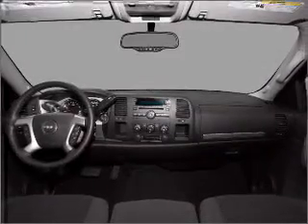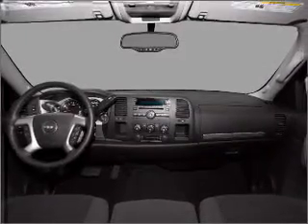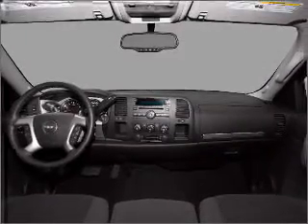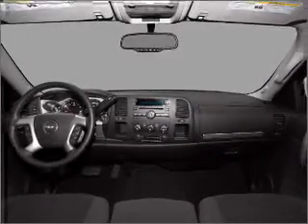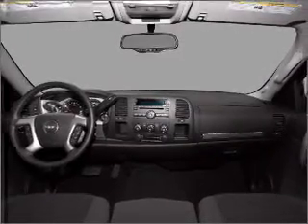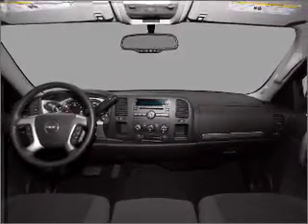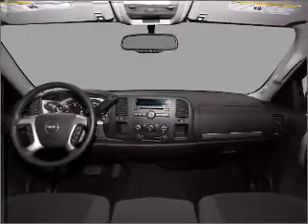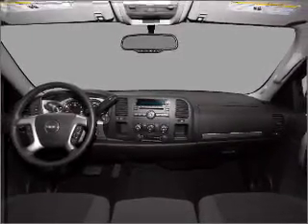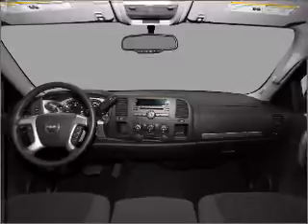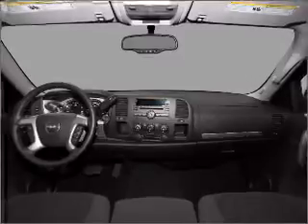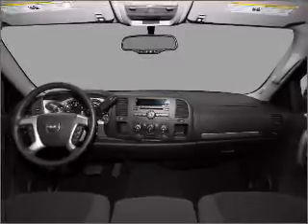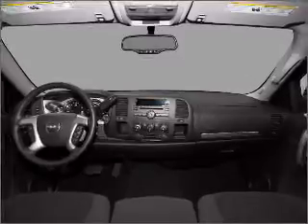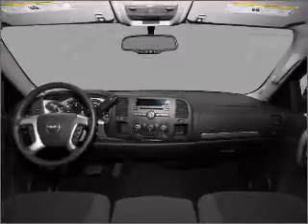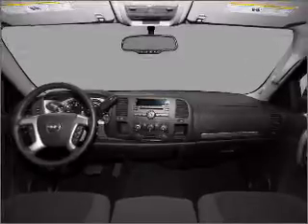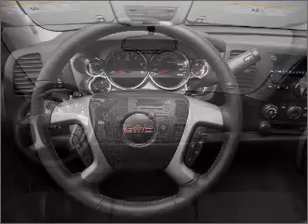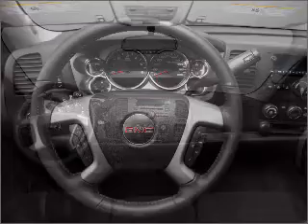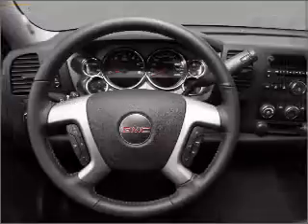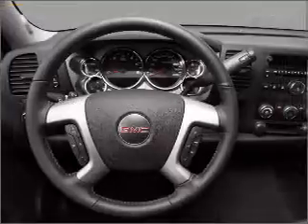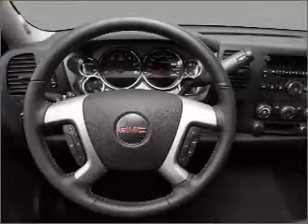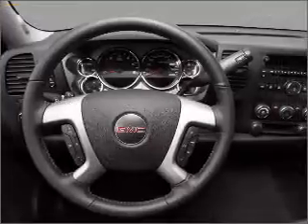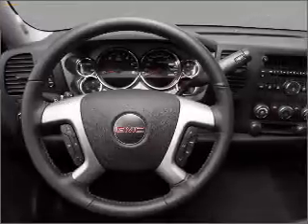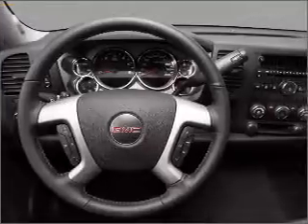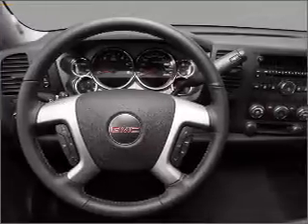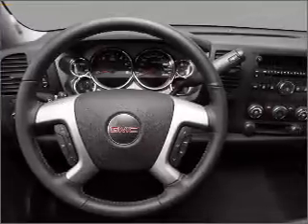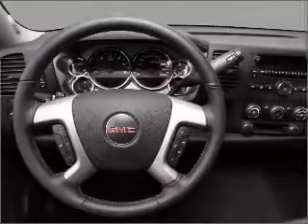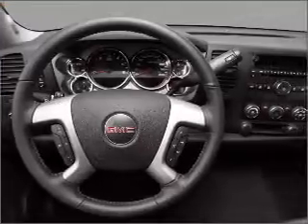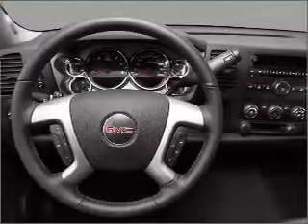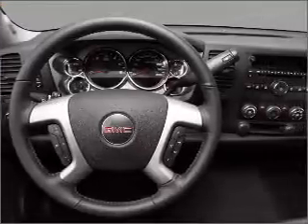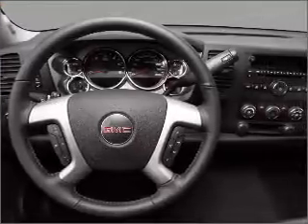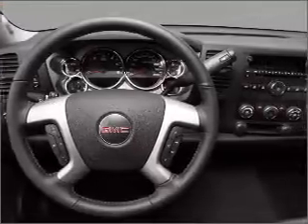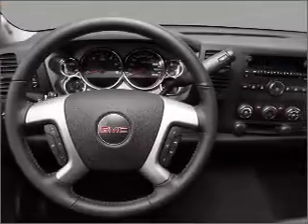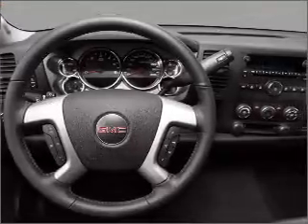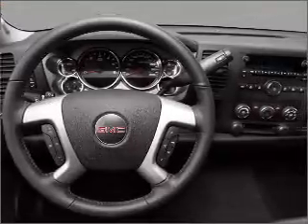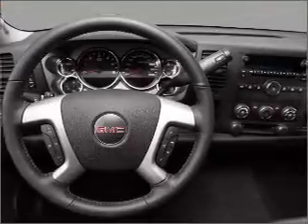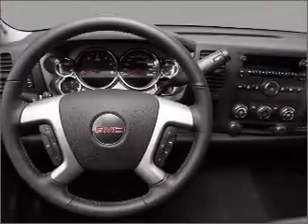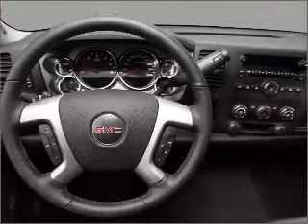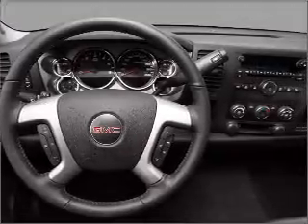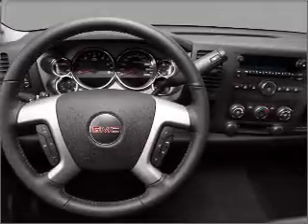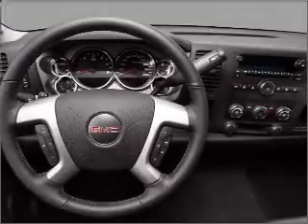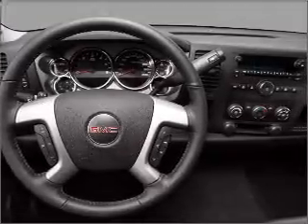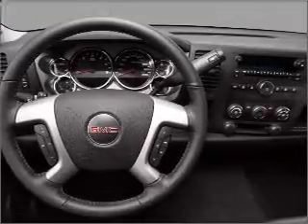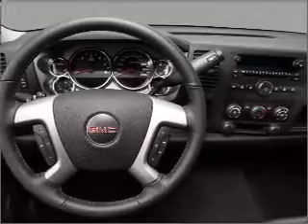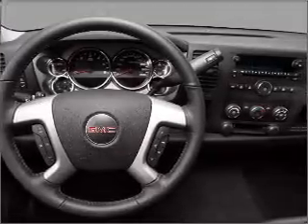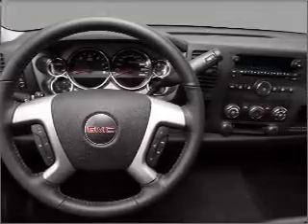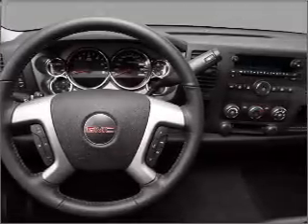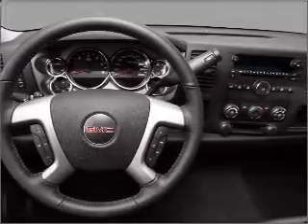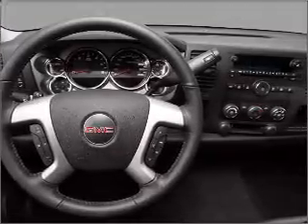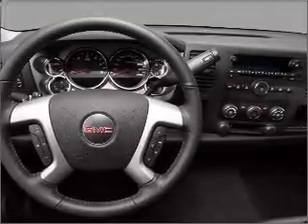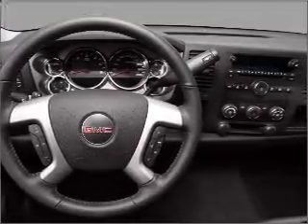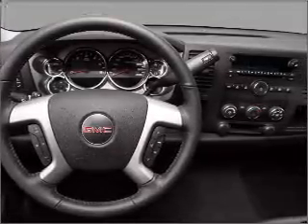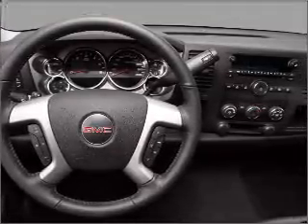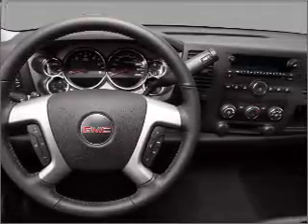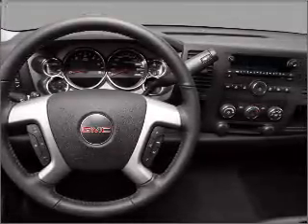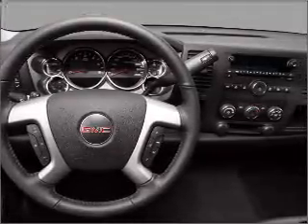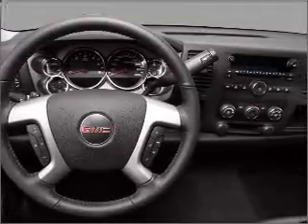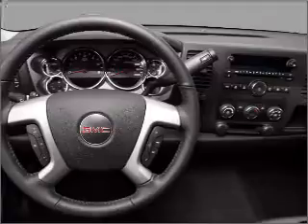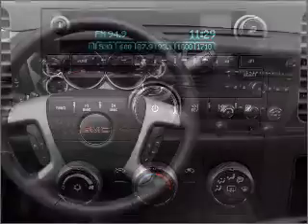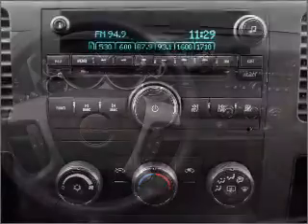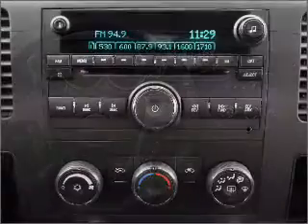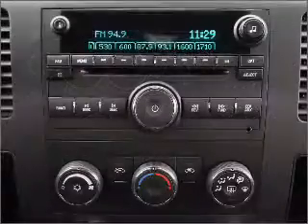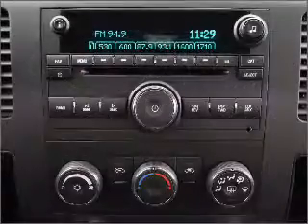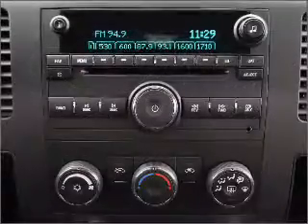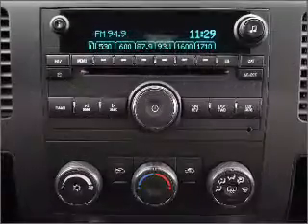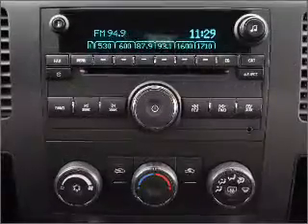AM/FM stereo, and an adjustable tilt steering wheel. Let us put you in the driver's seat today — call or click to contact us.